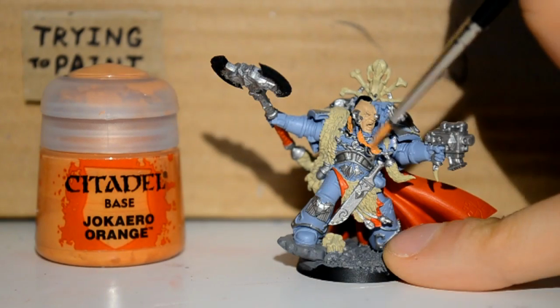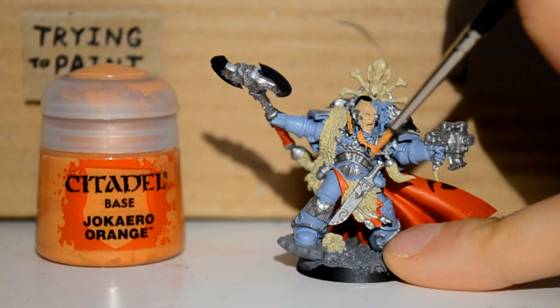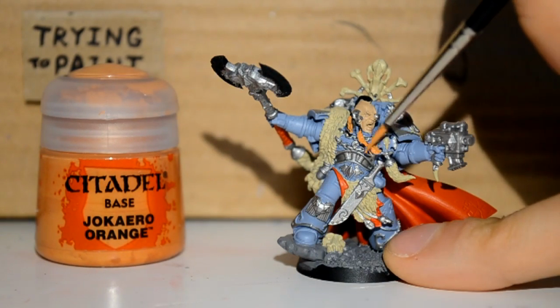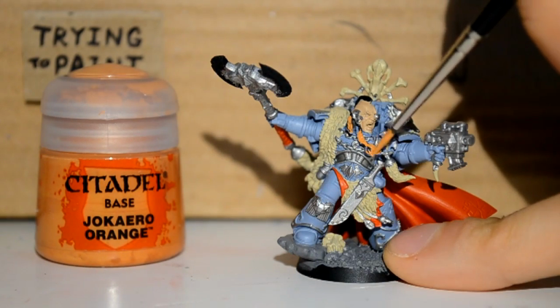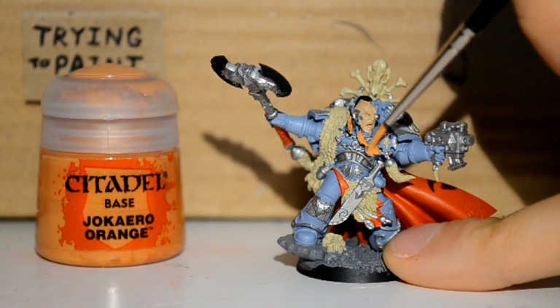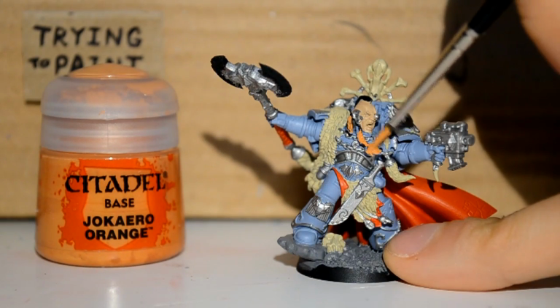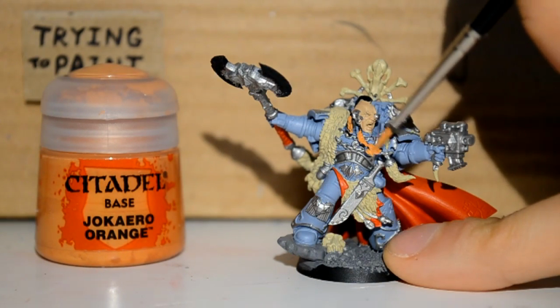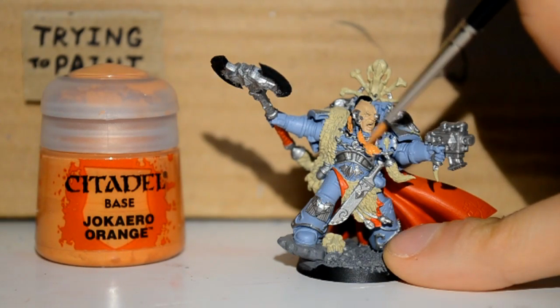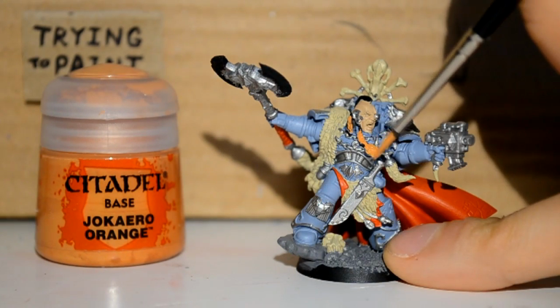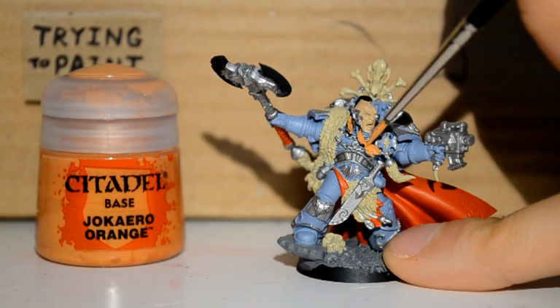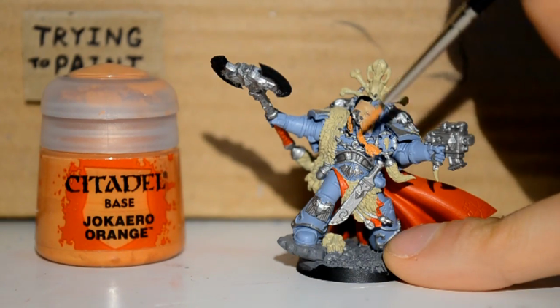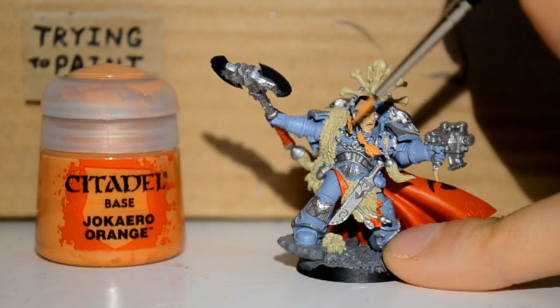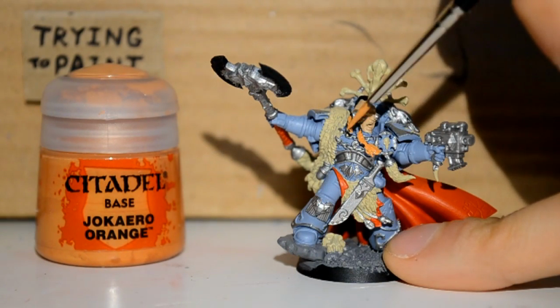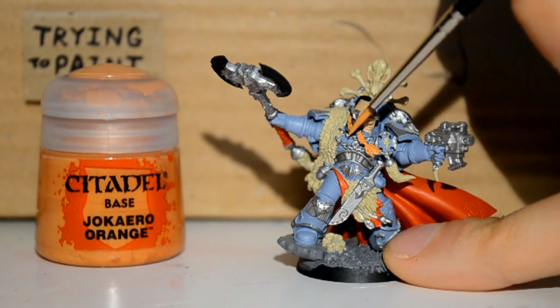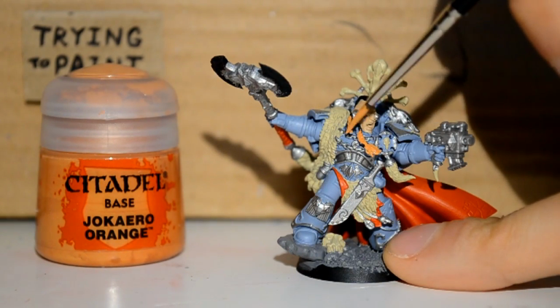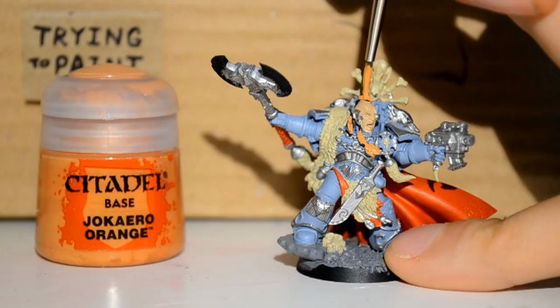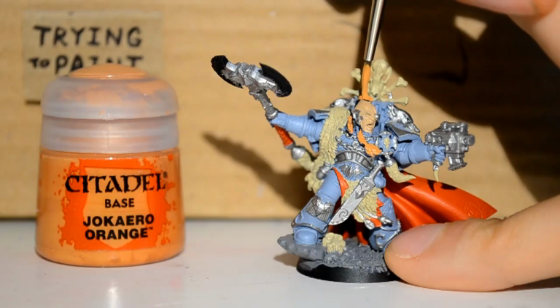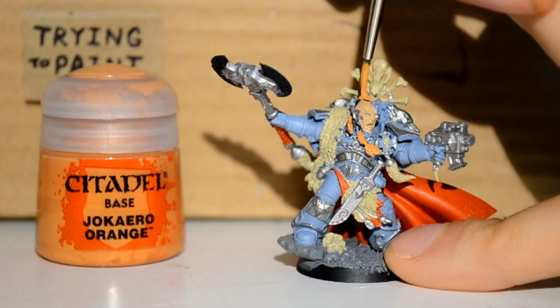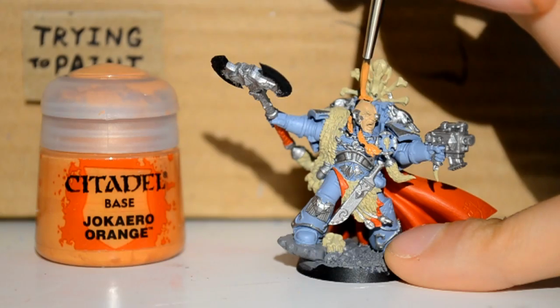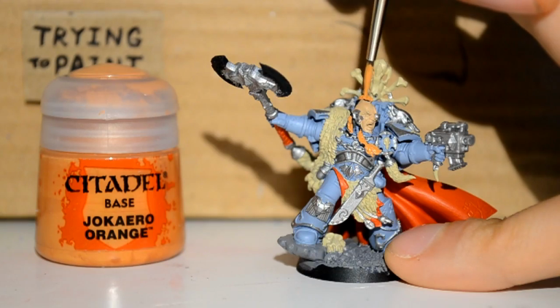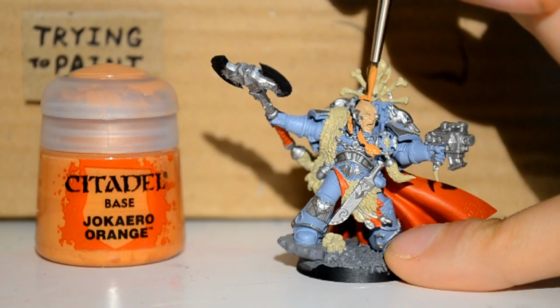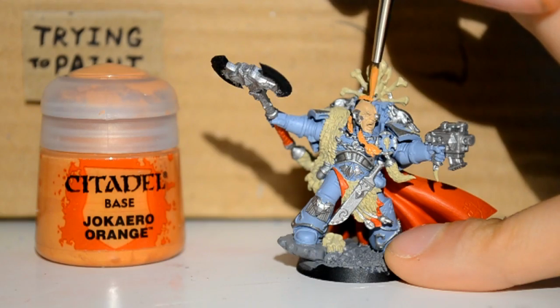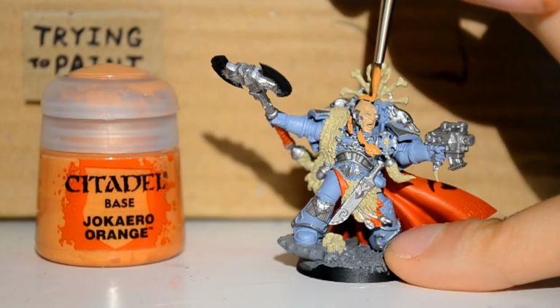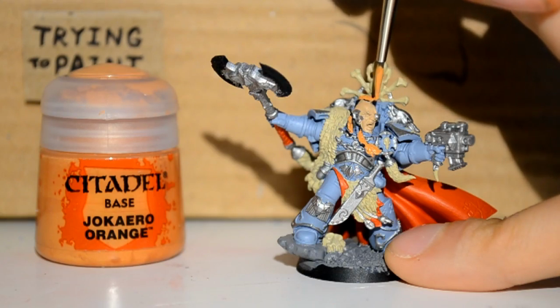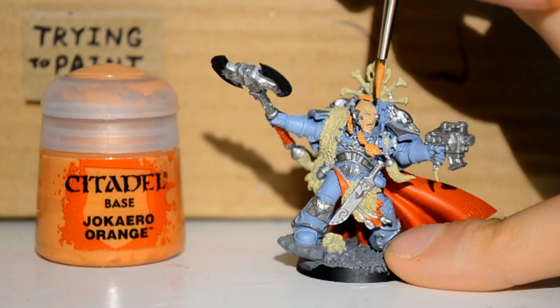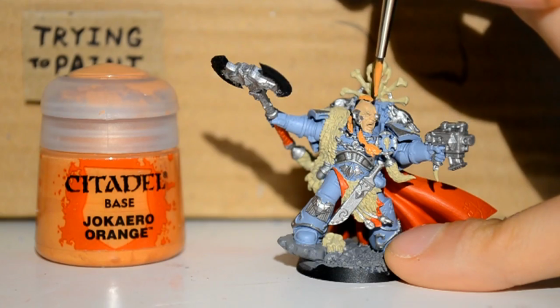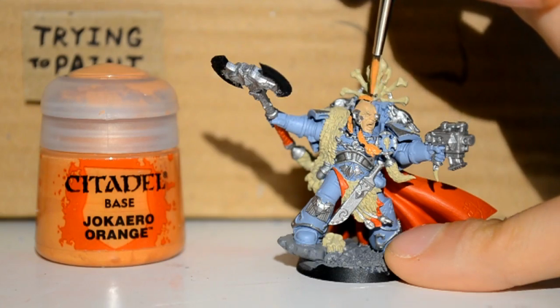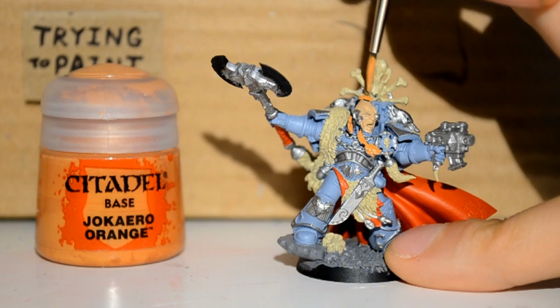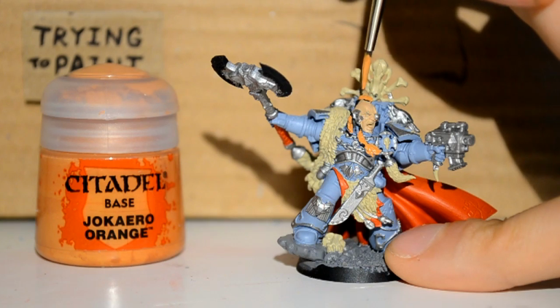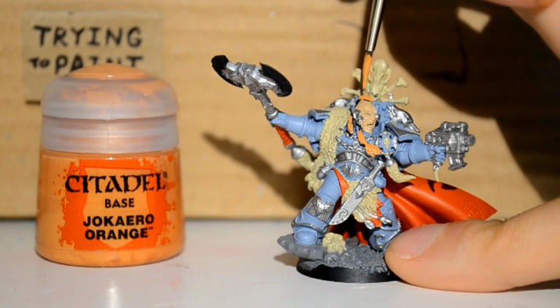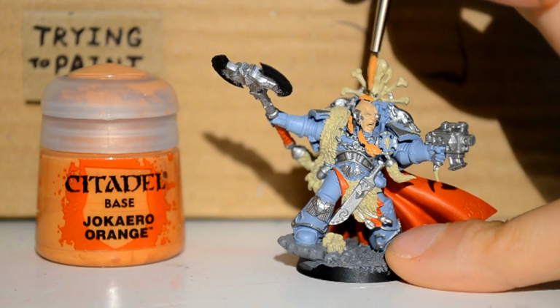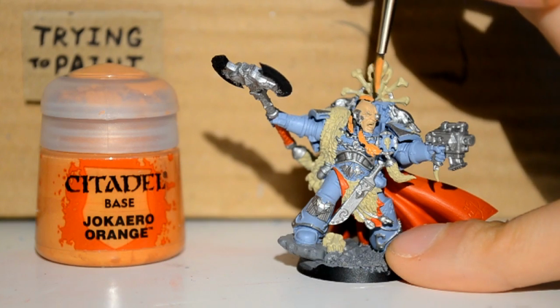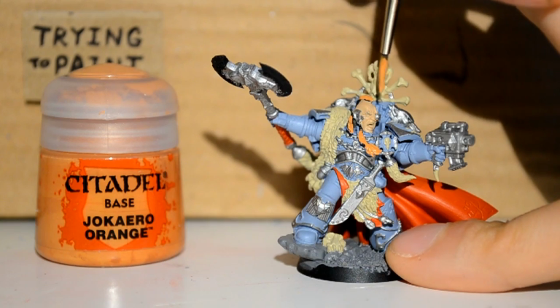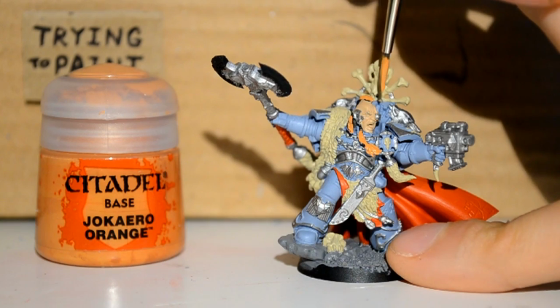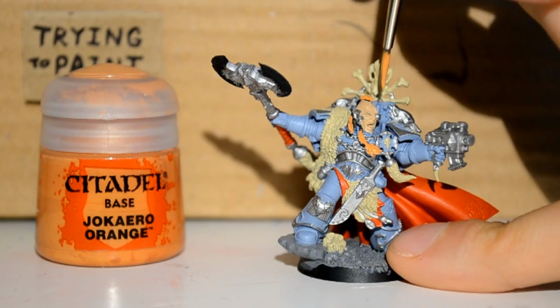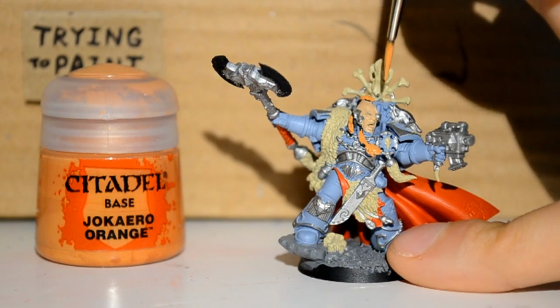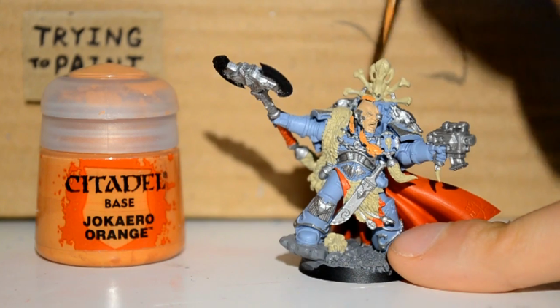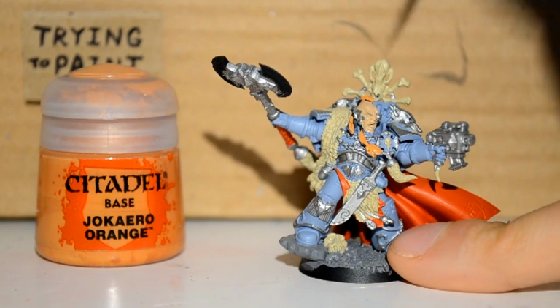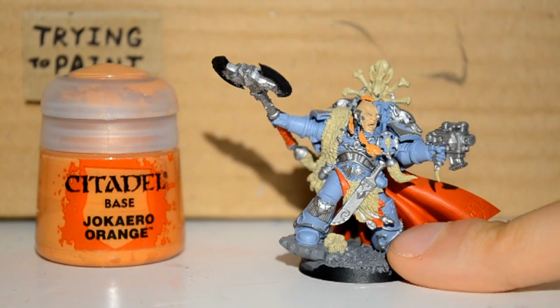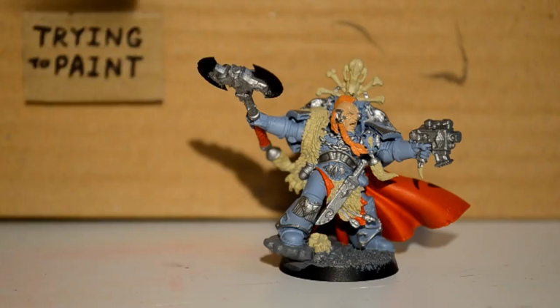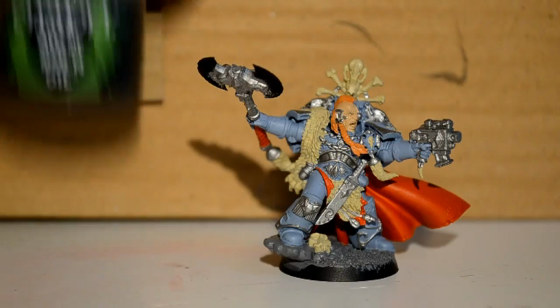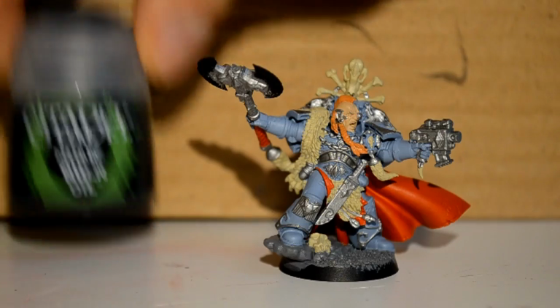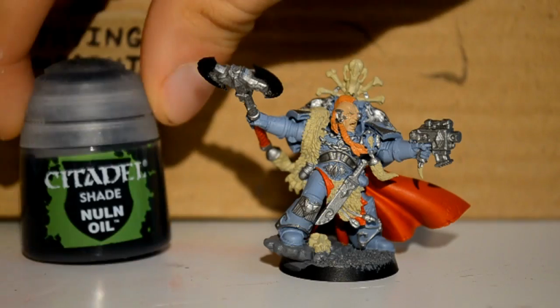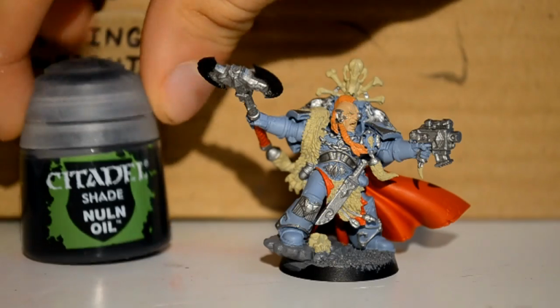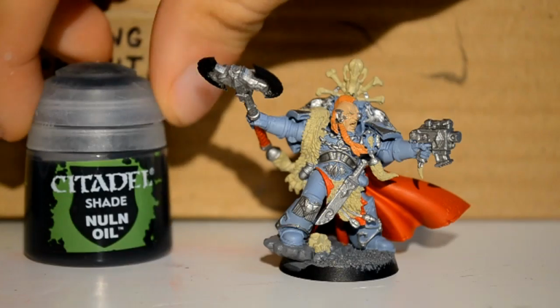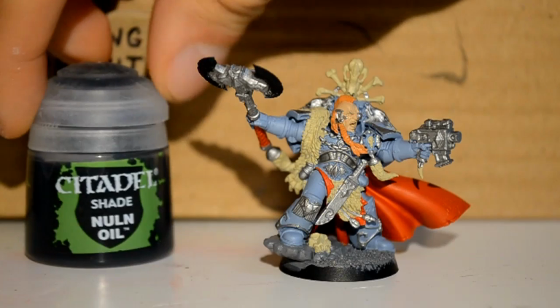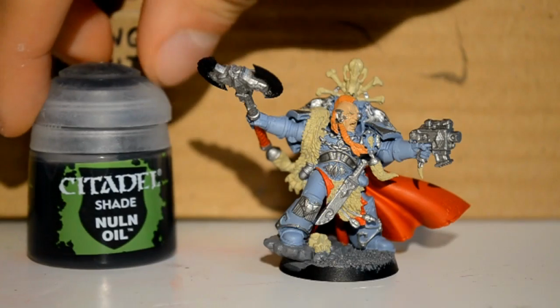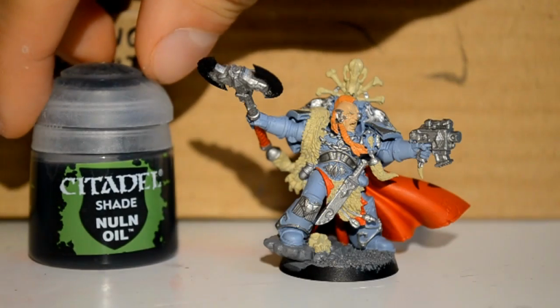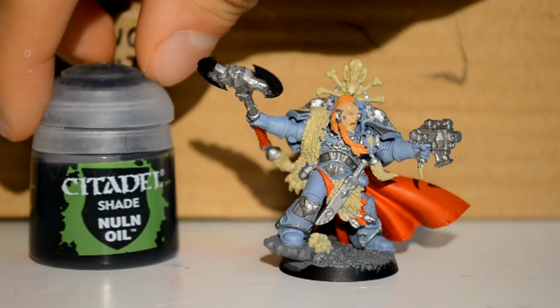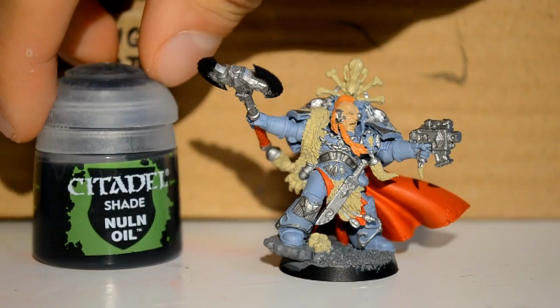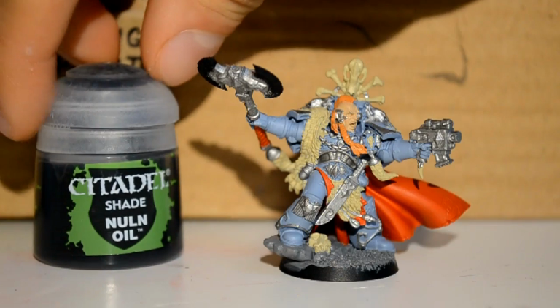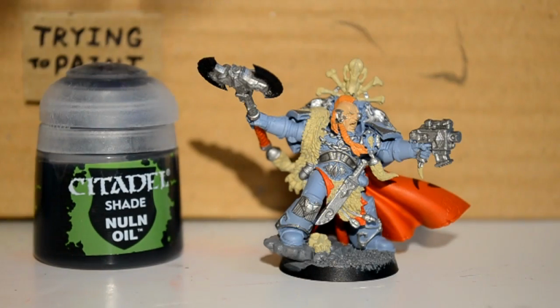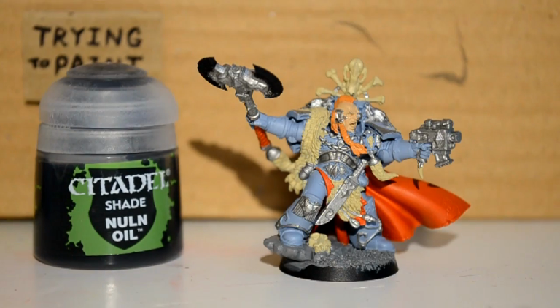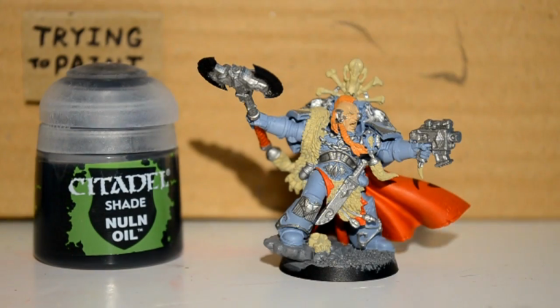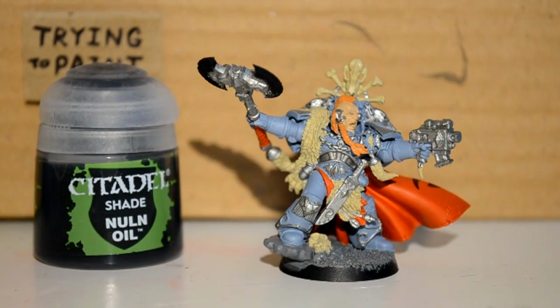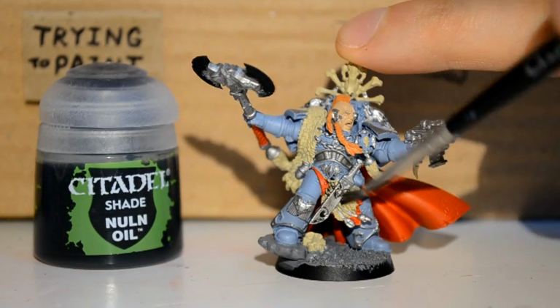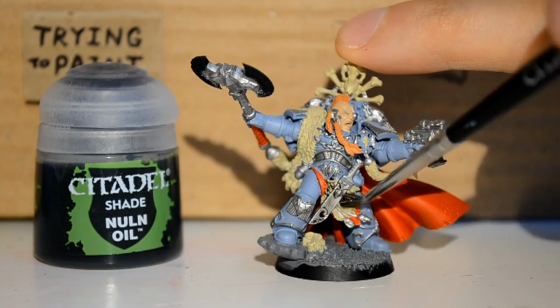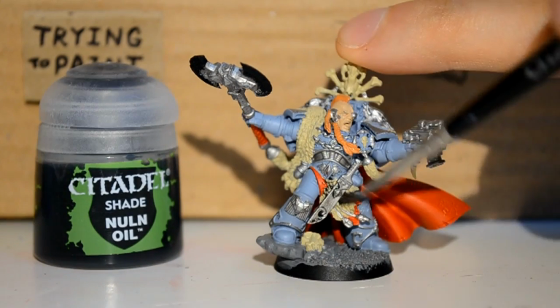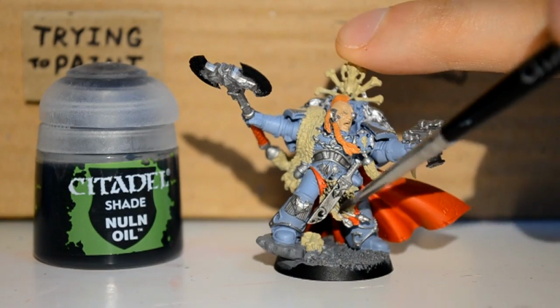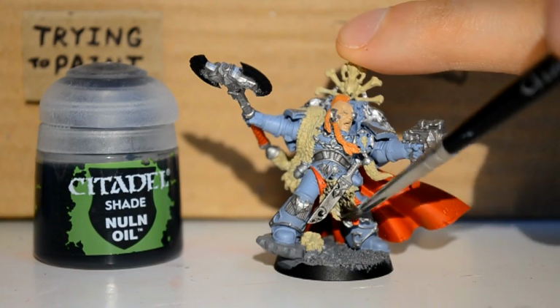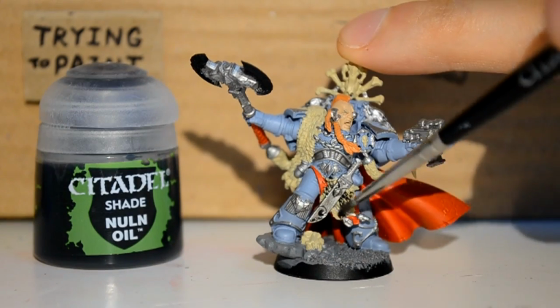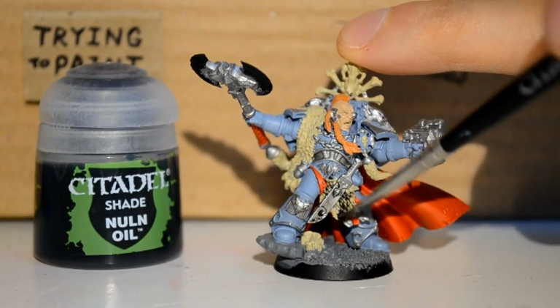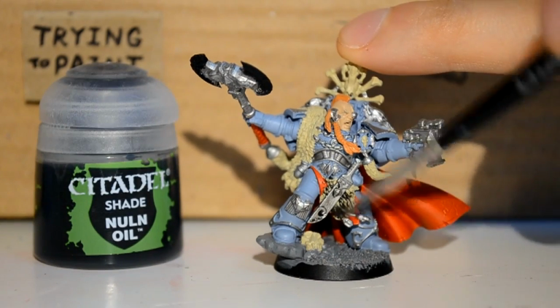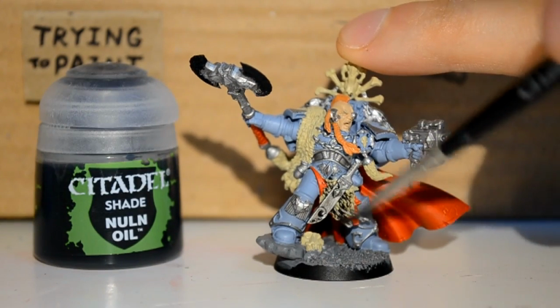Then I'm onto Jokaero Orange. This is for his little ginger hair, which makes him look pretty cool, pretty fierce.